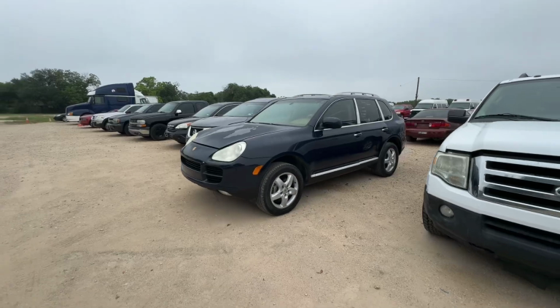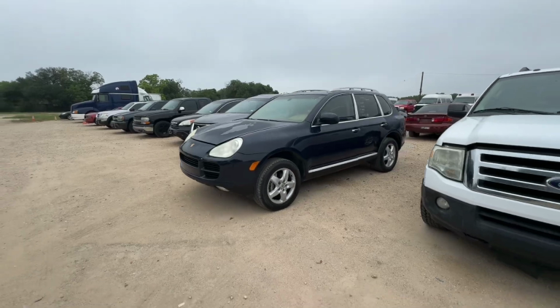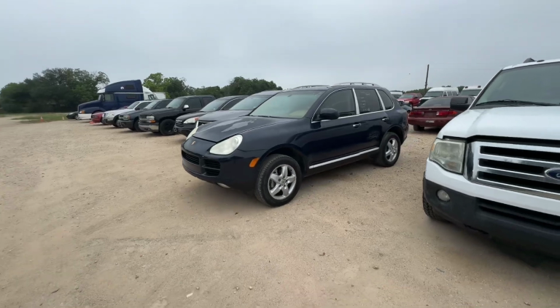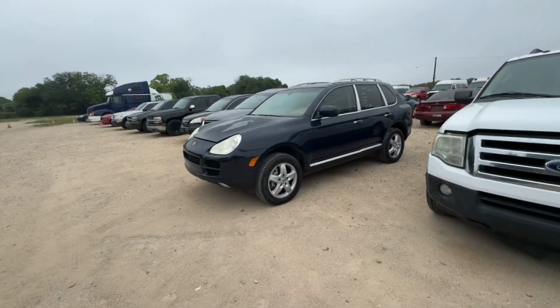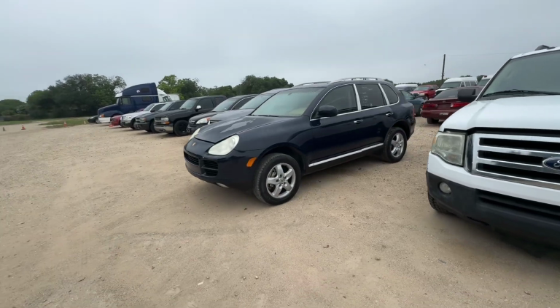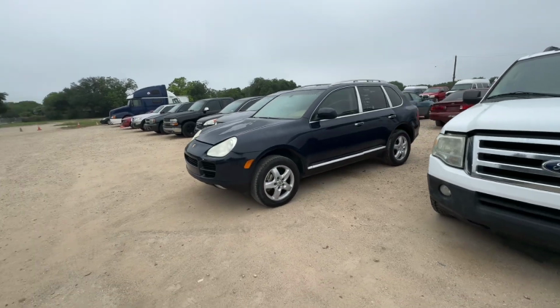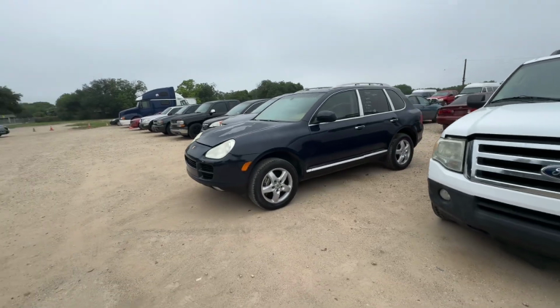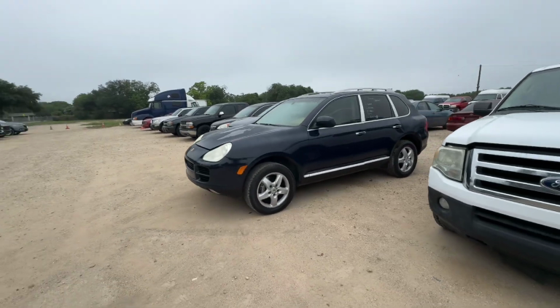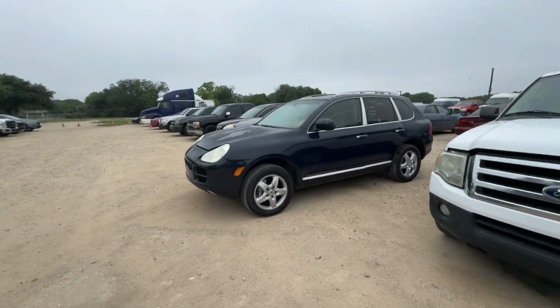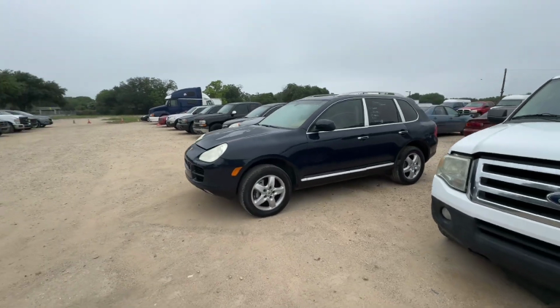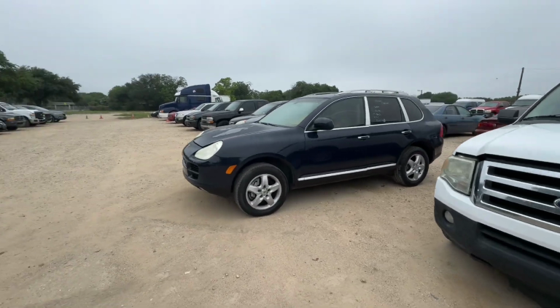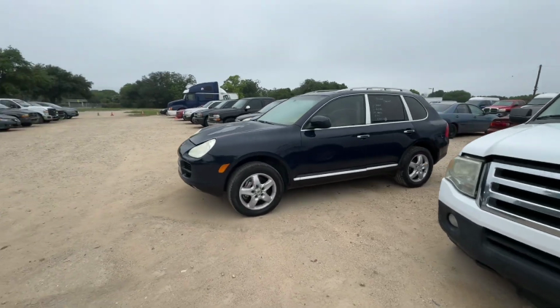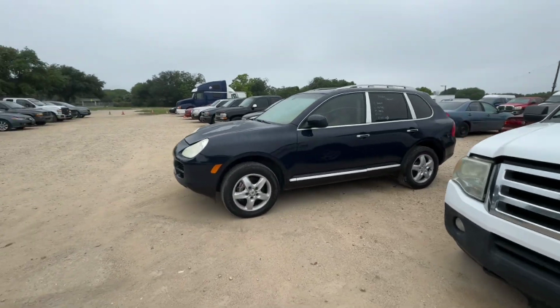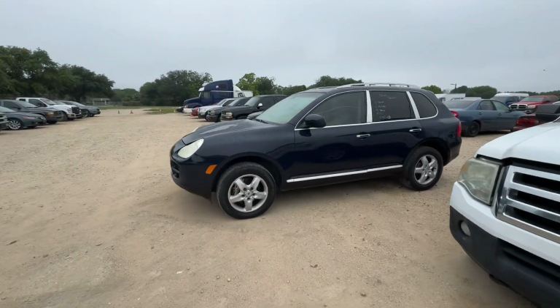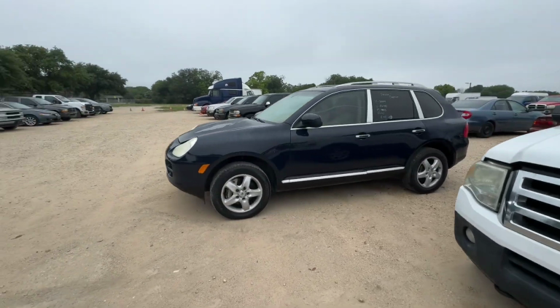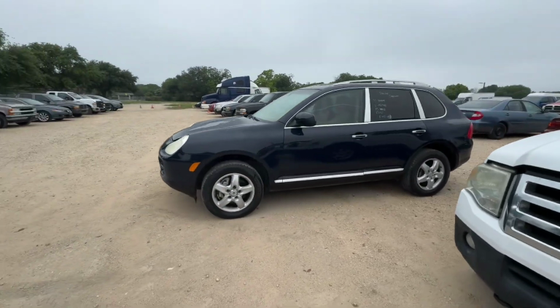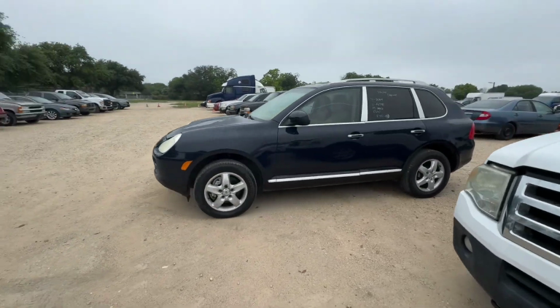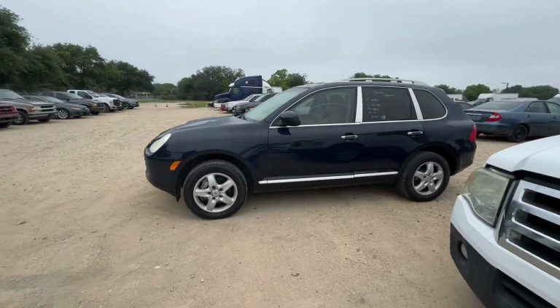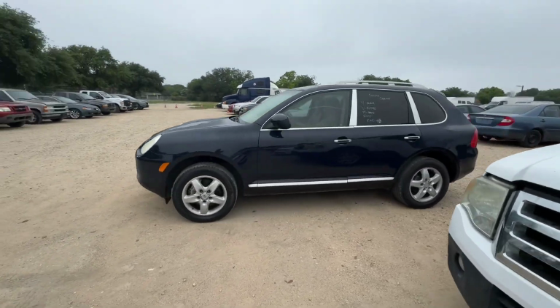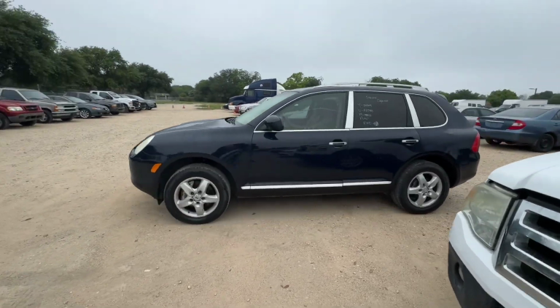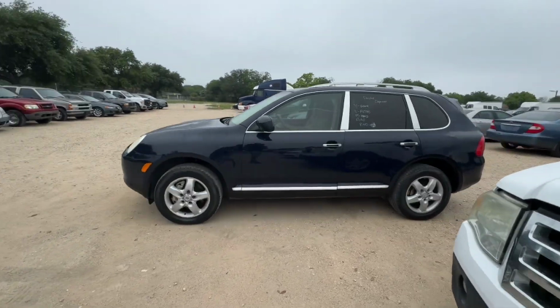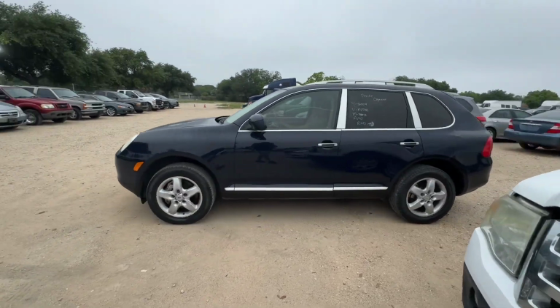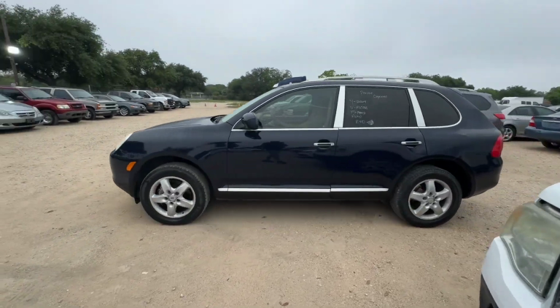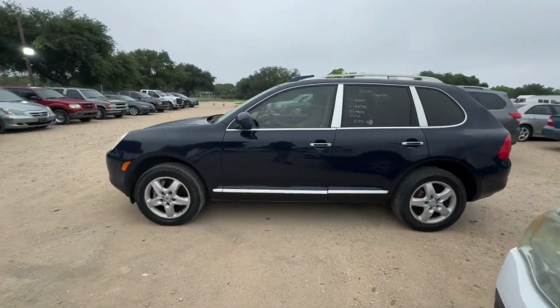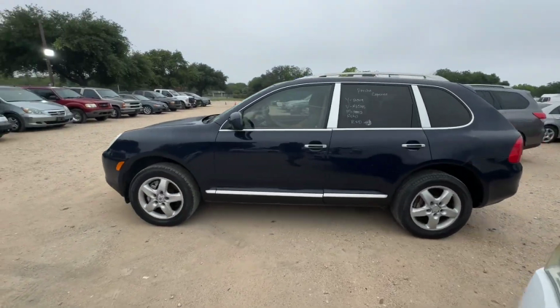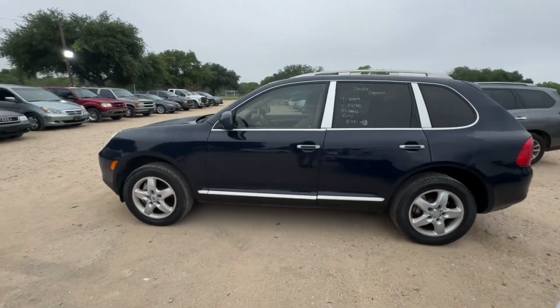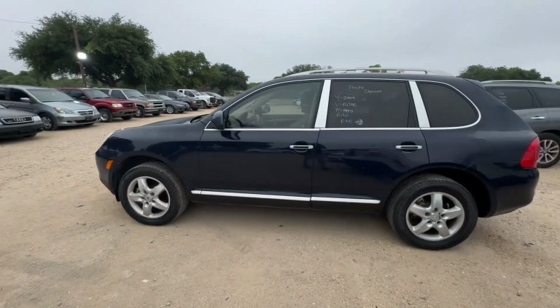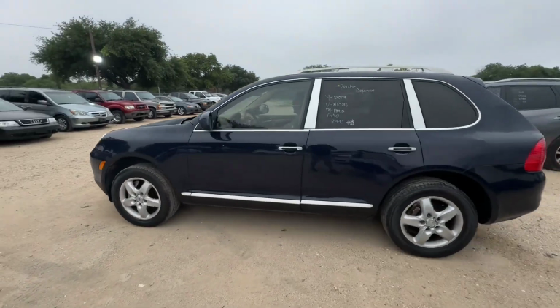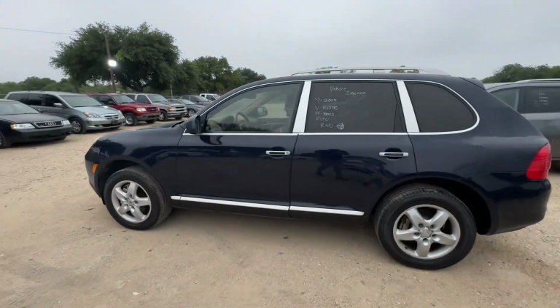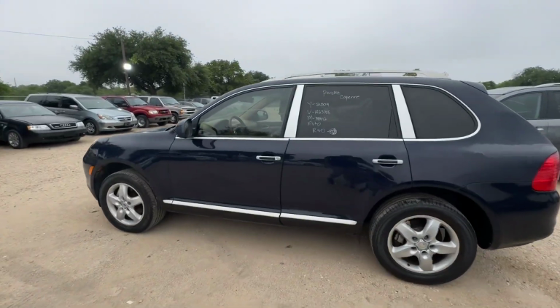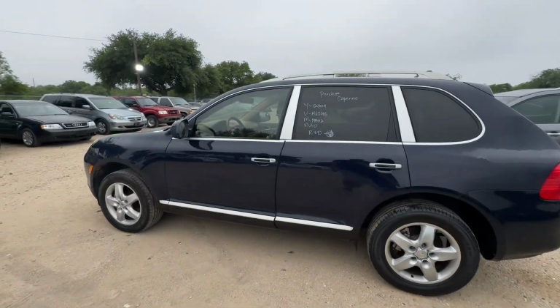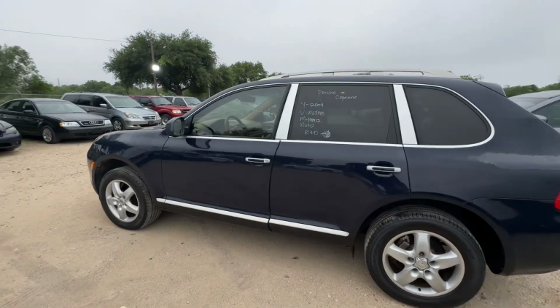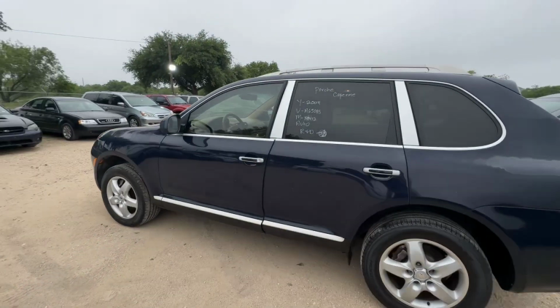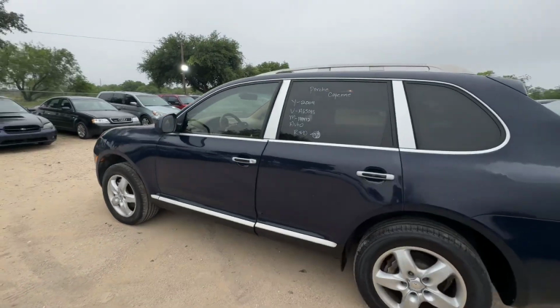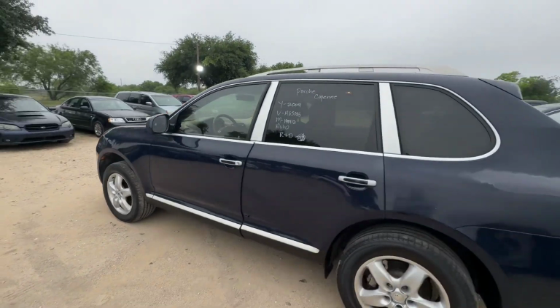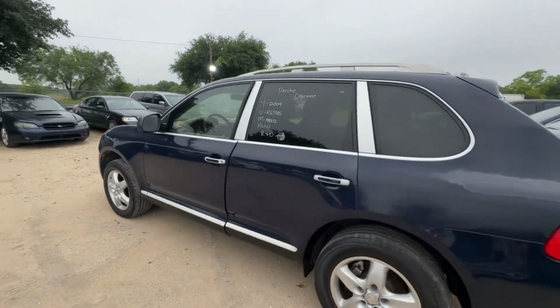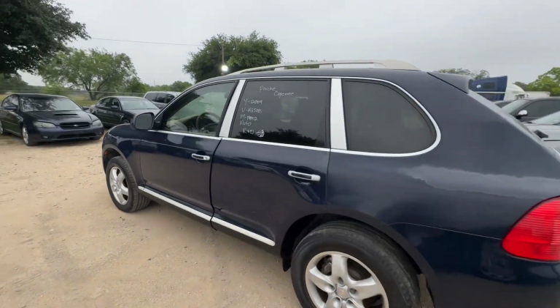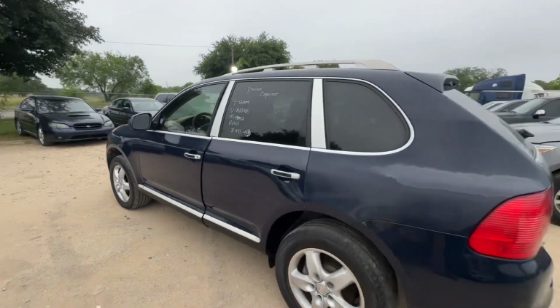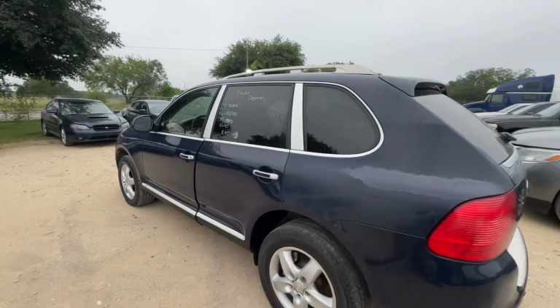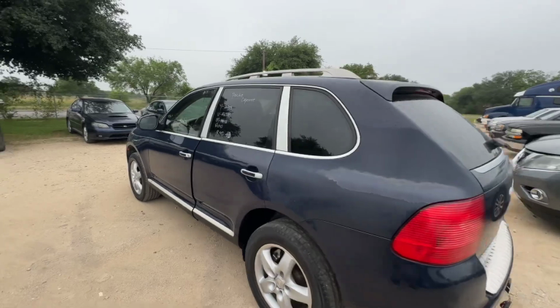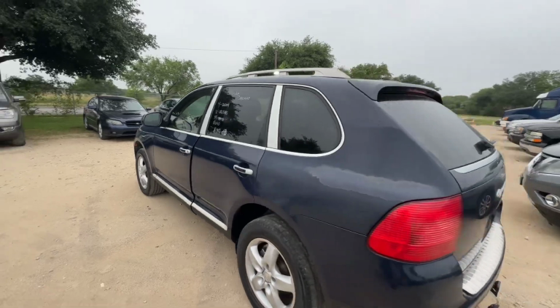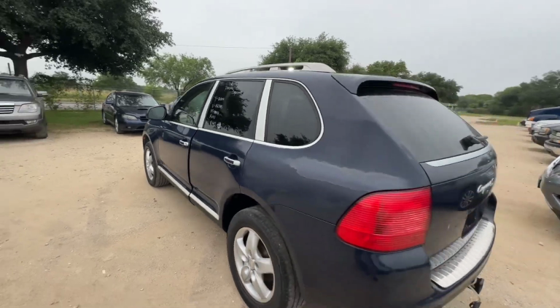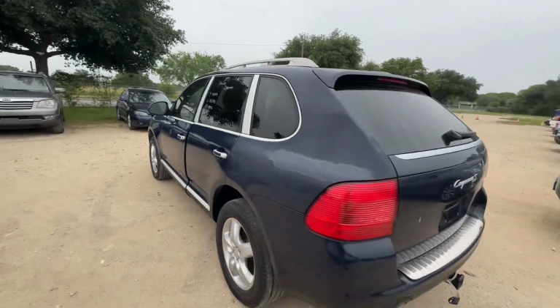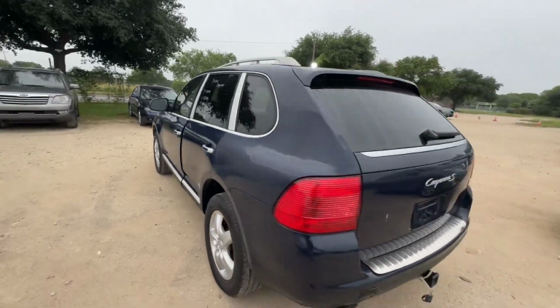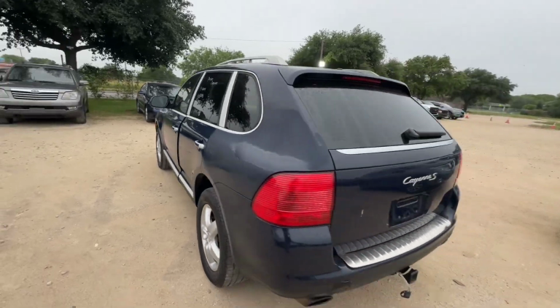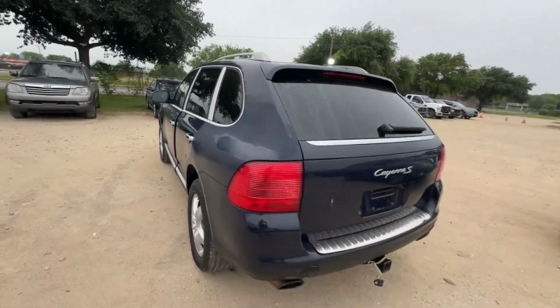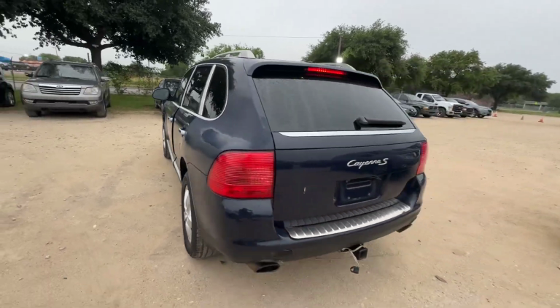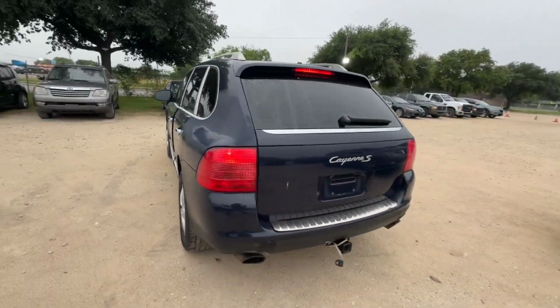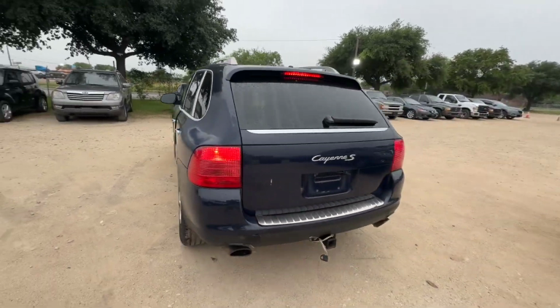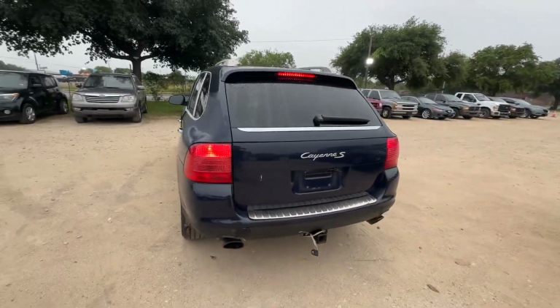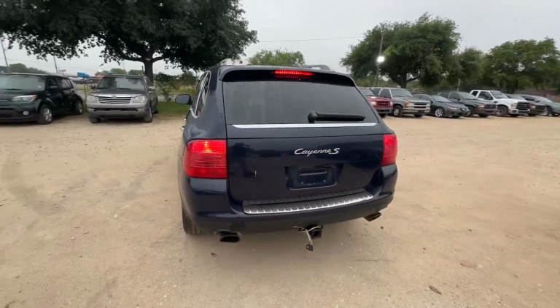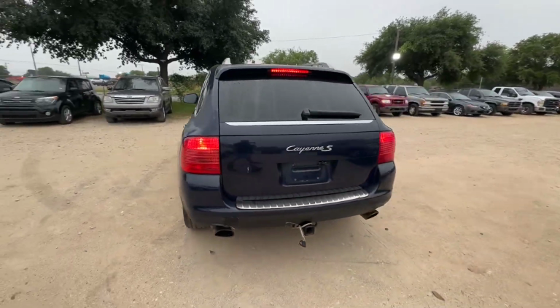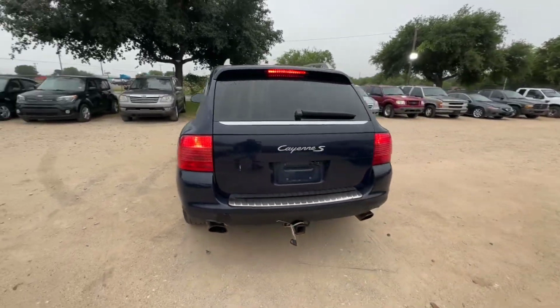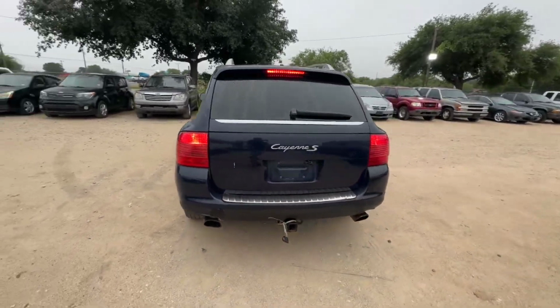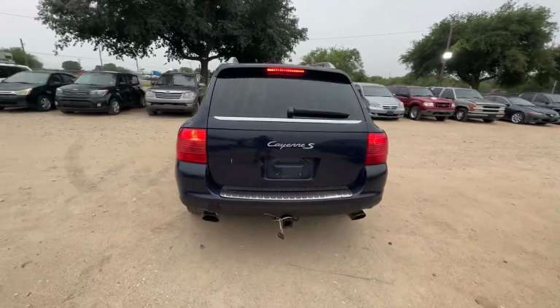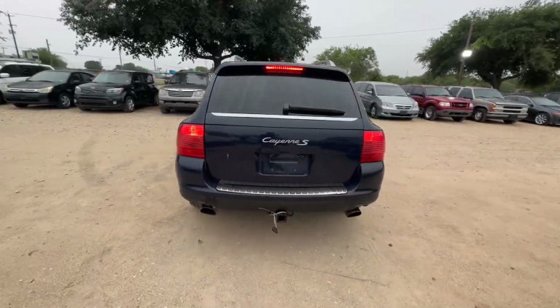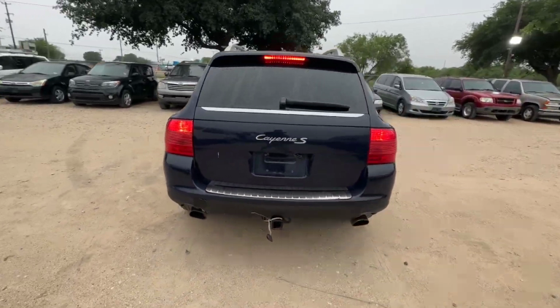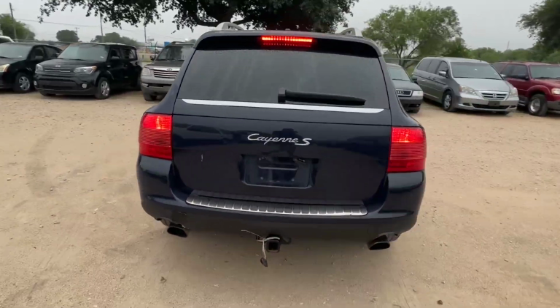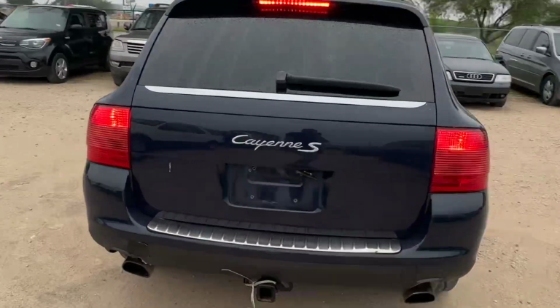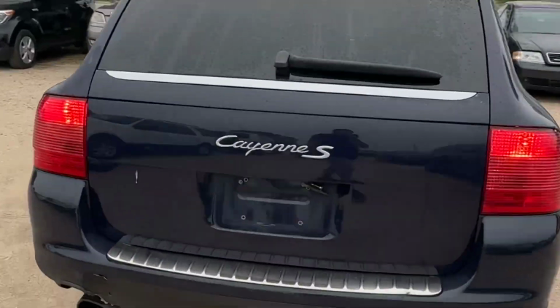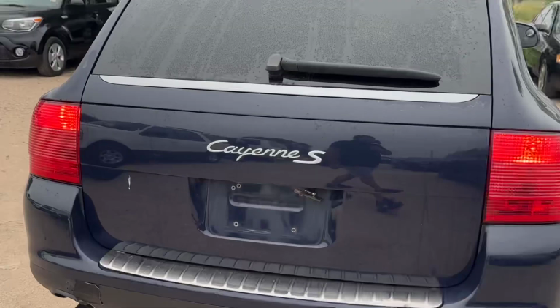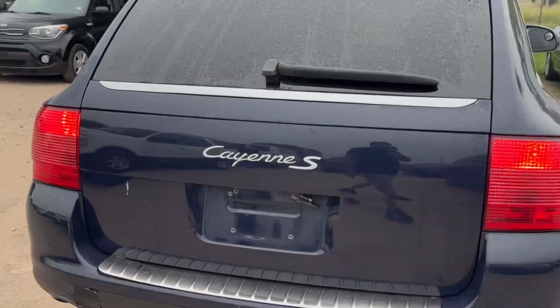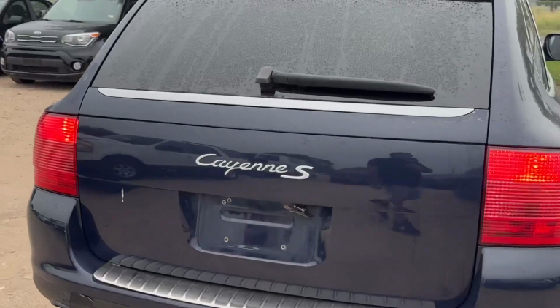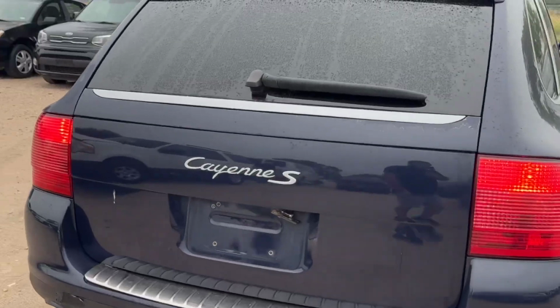Hey everybody, today we have a 2004 Porsche Cayenne — it's an automatic V8, and we're looking at the S trim.